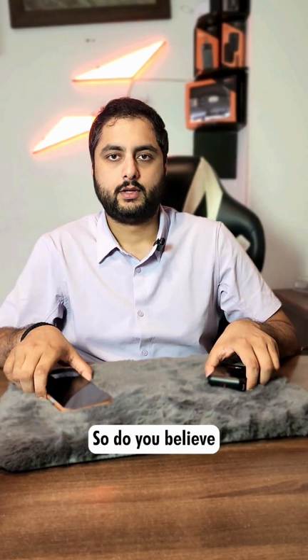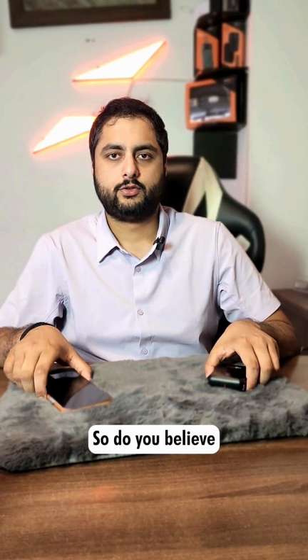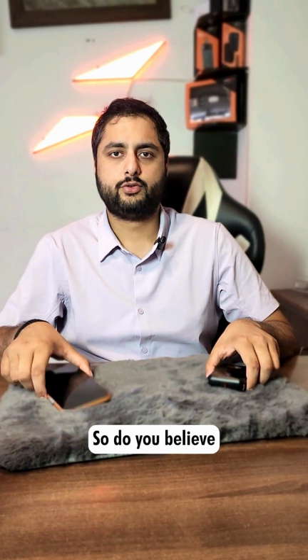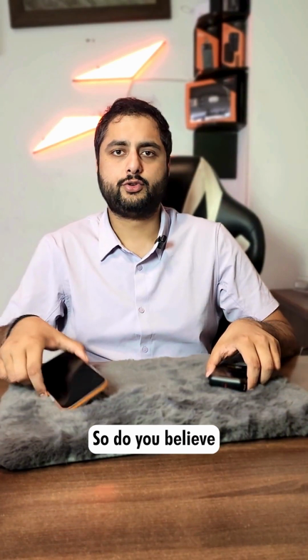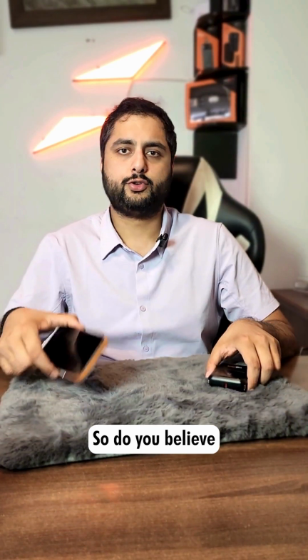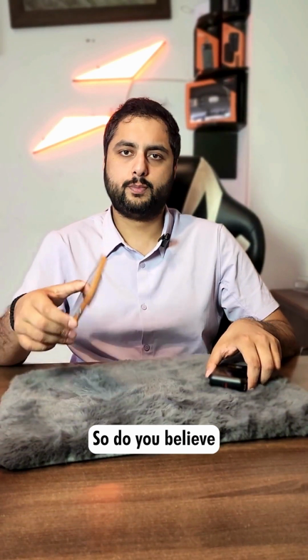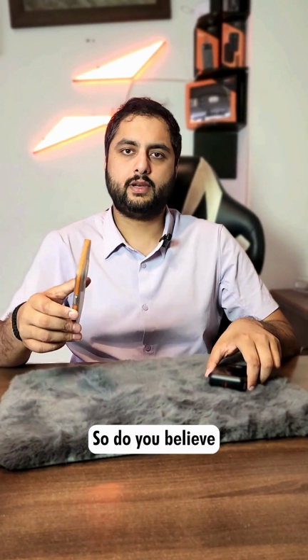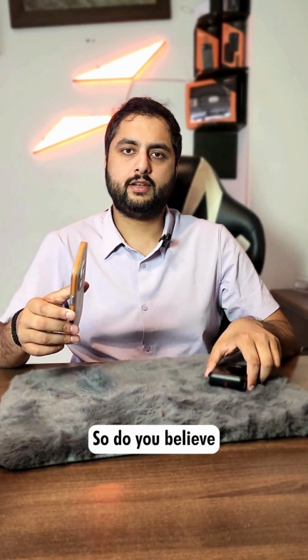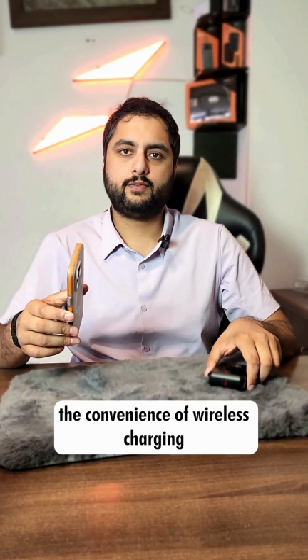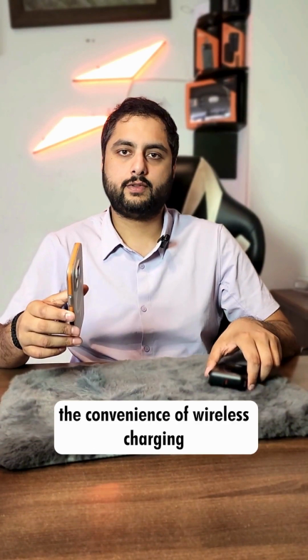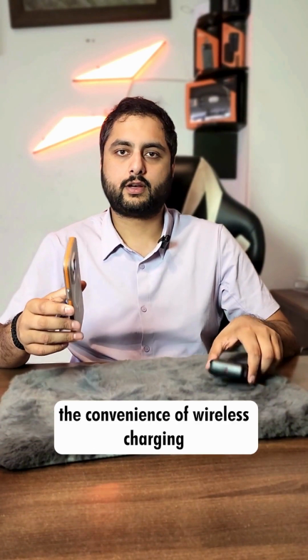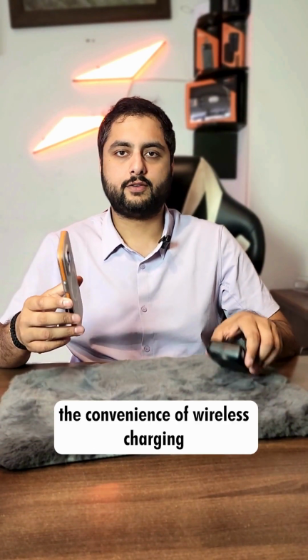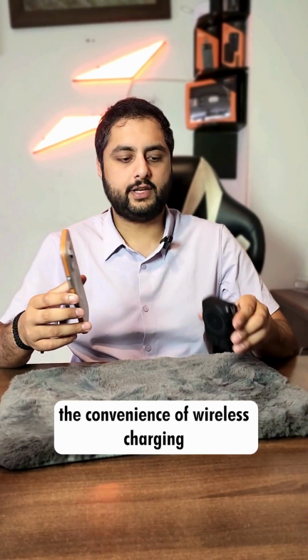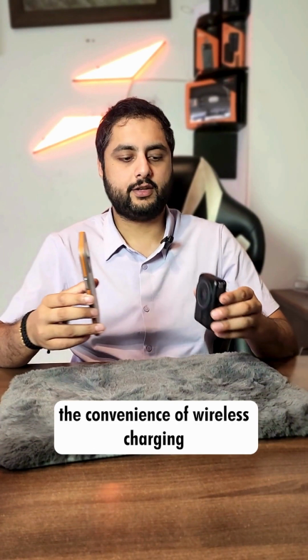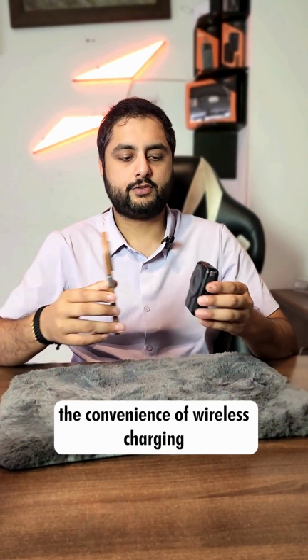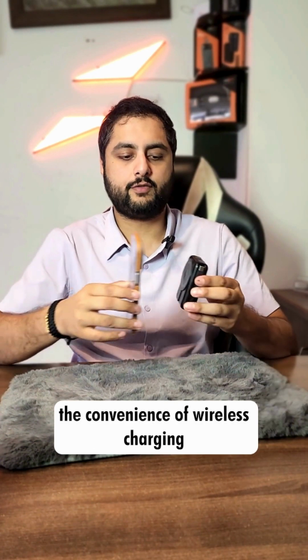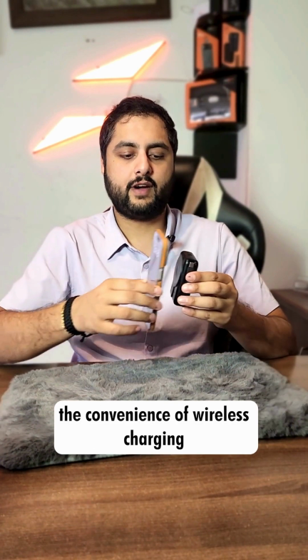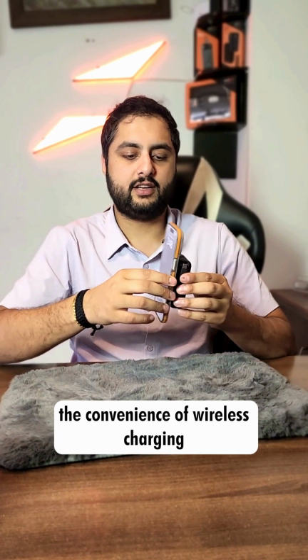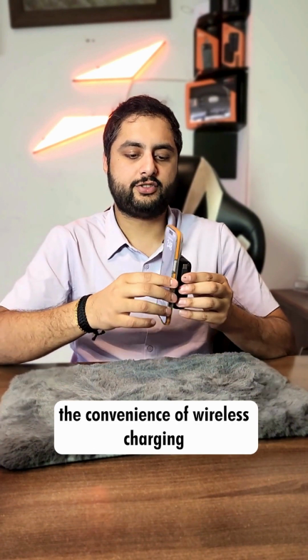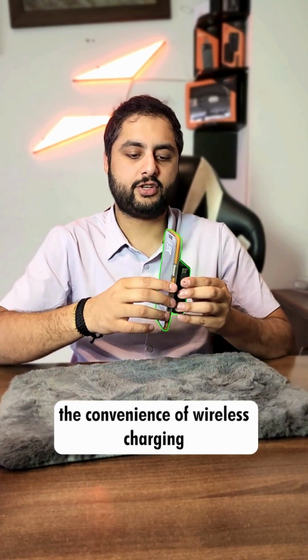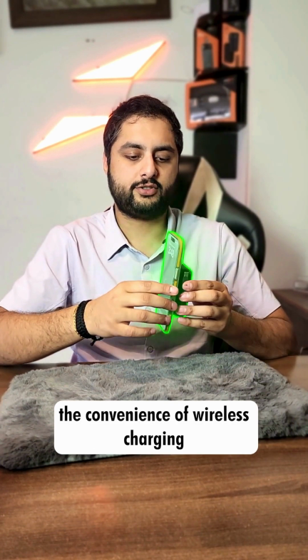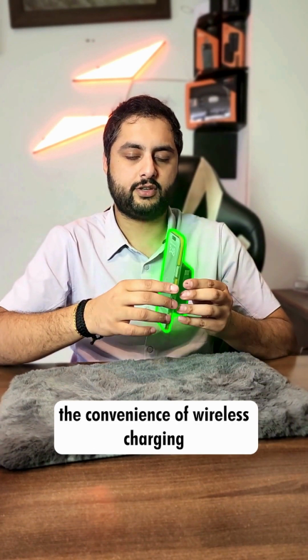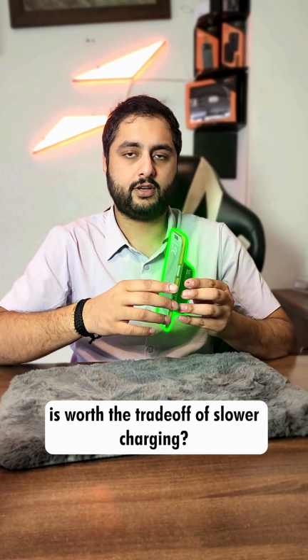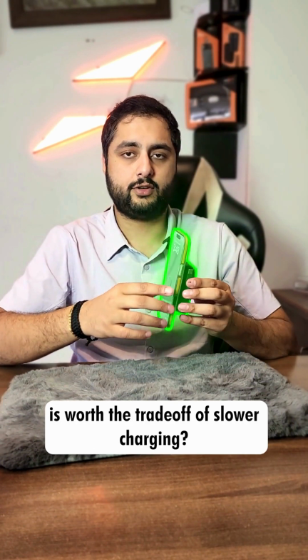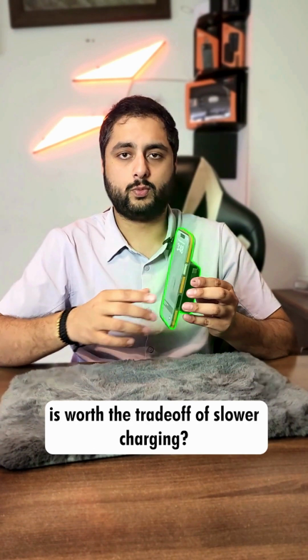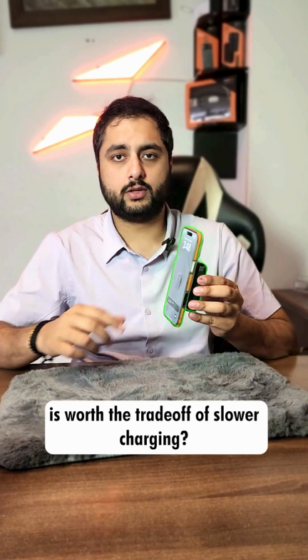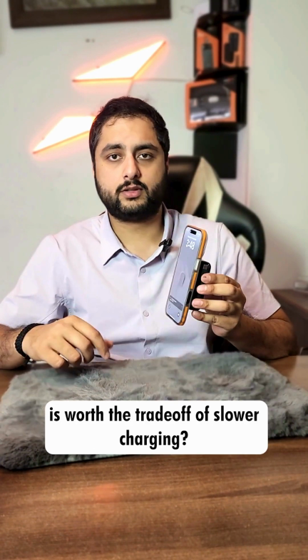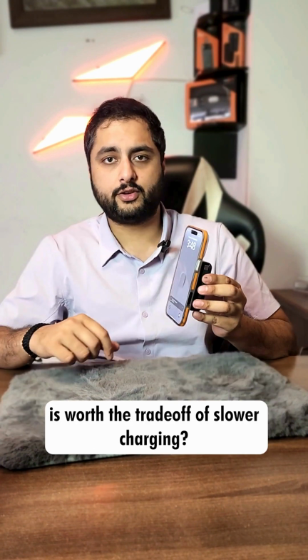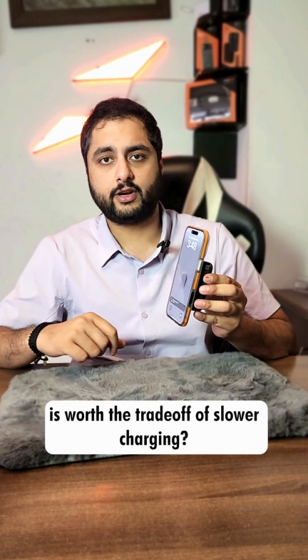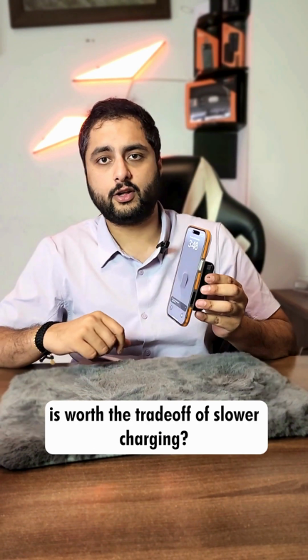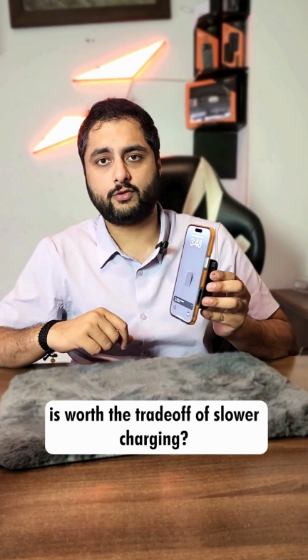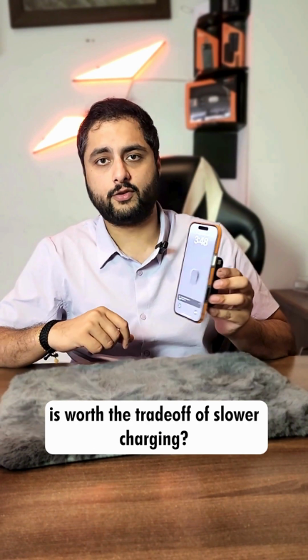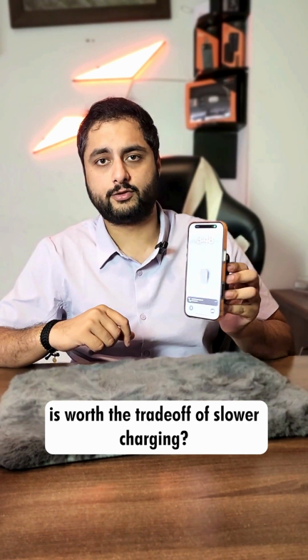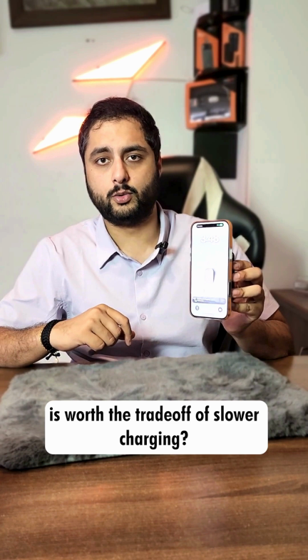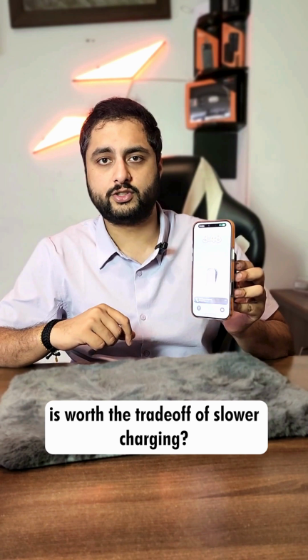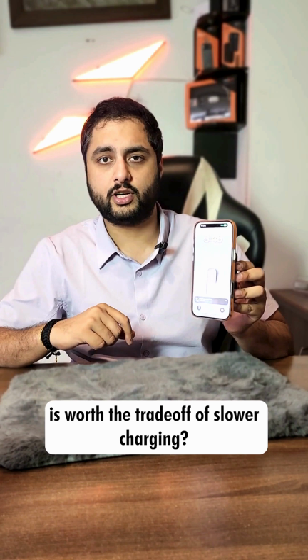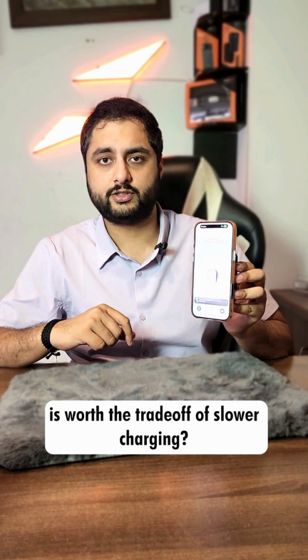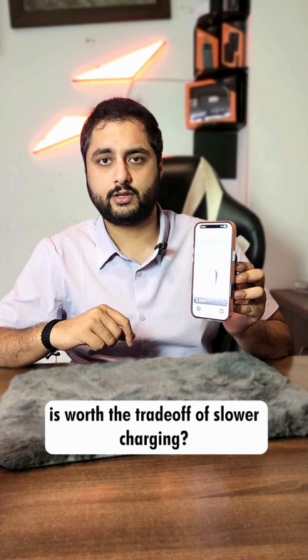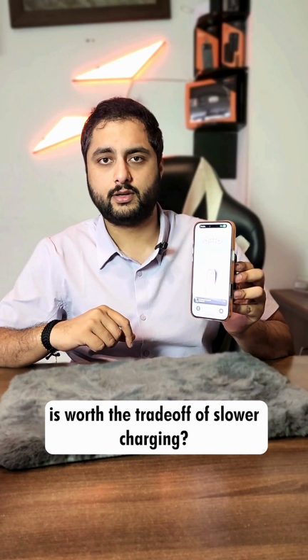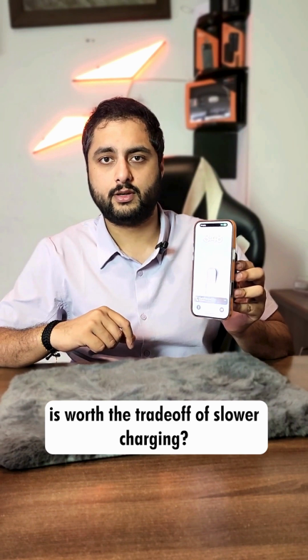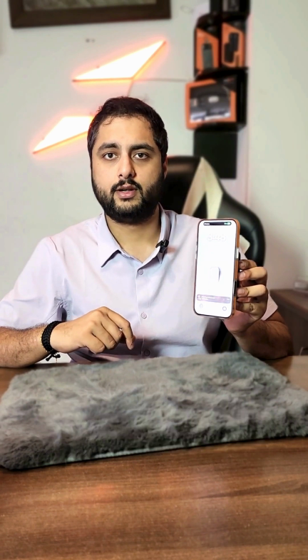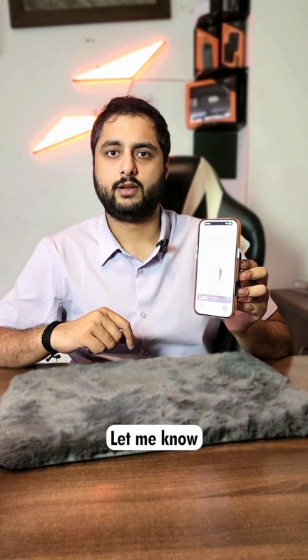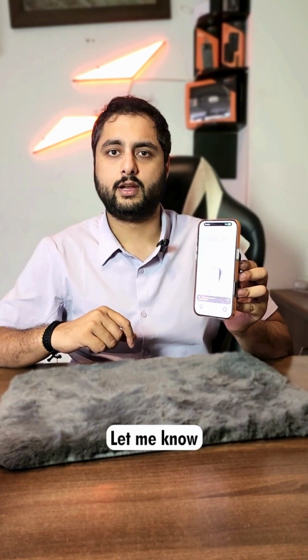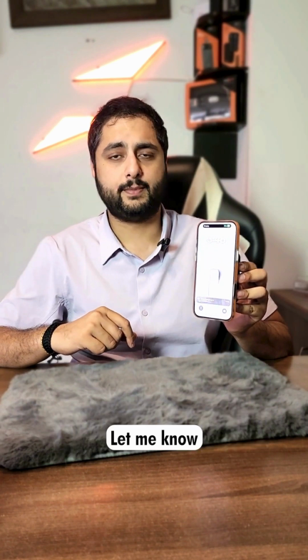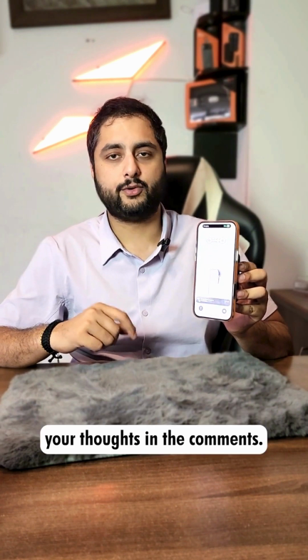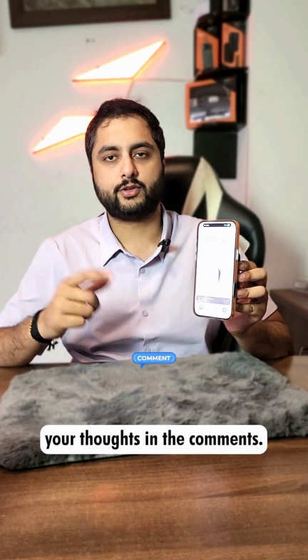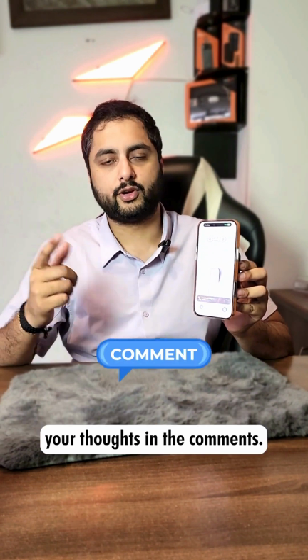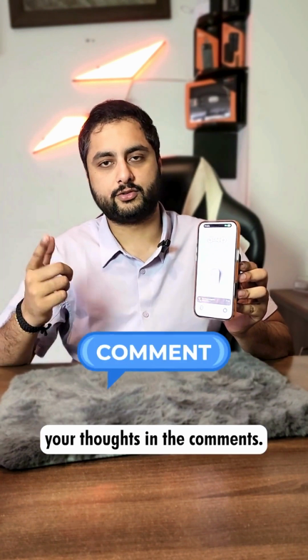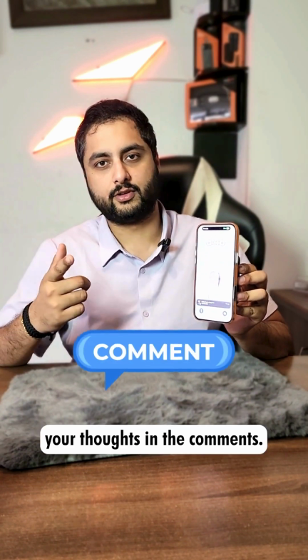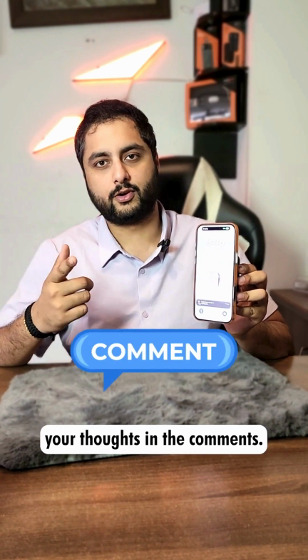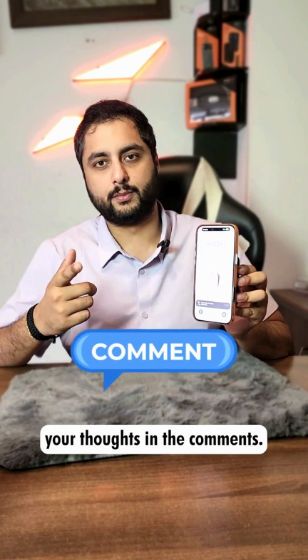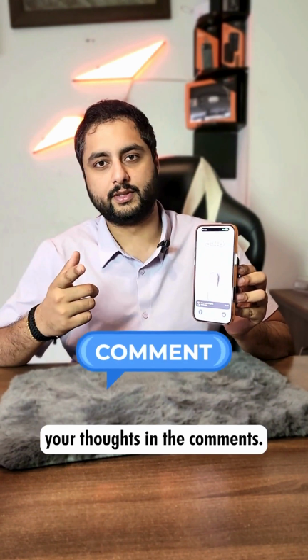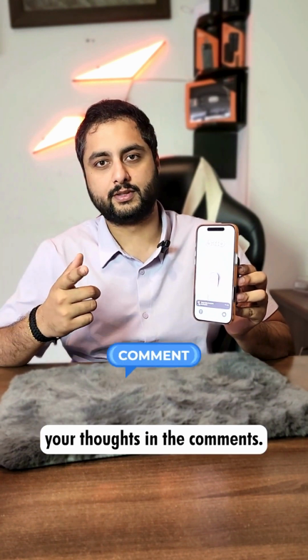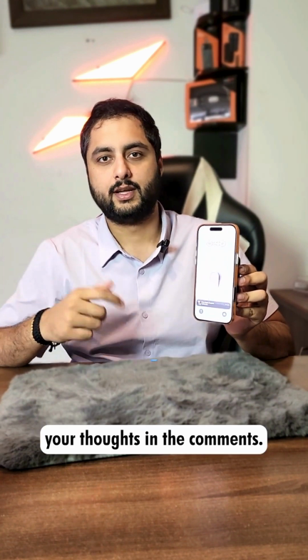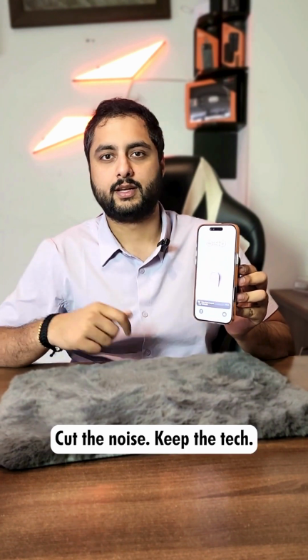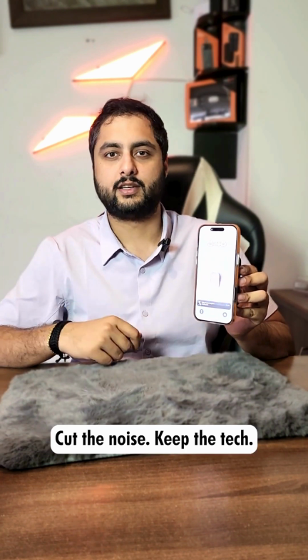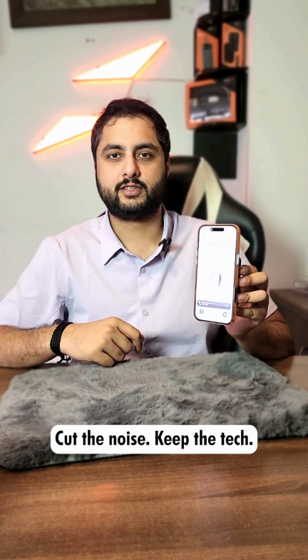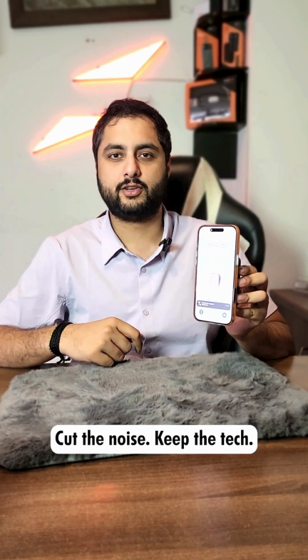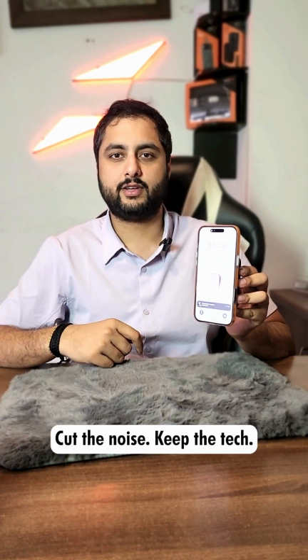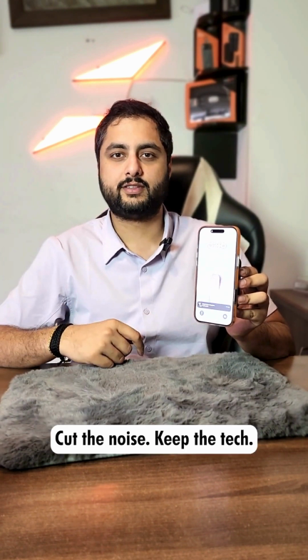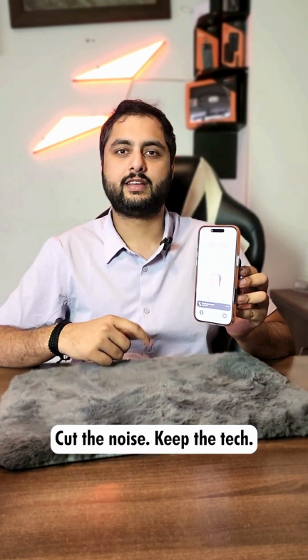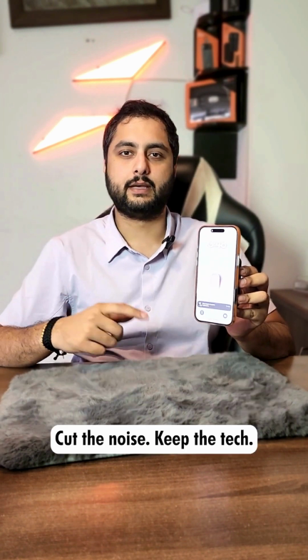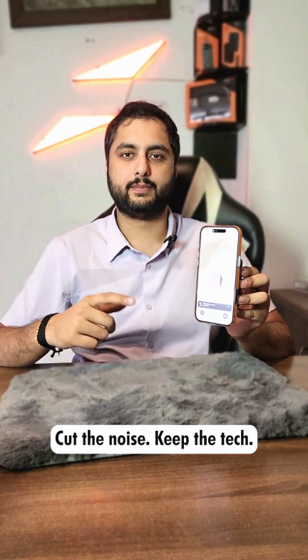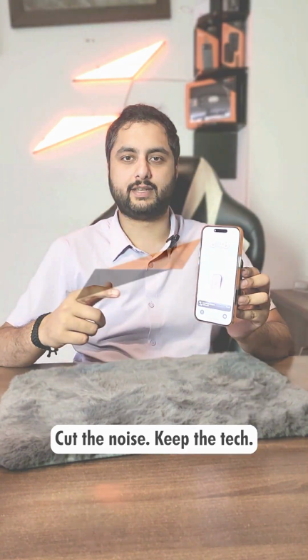So do you believe the convenience of wireless charging is worth the trade-off of slower charging? Let me know your thoughts in the comments. Cut the noise. Keep the time.